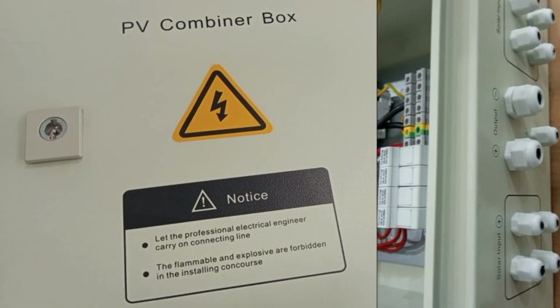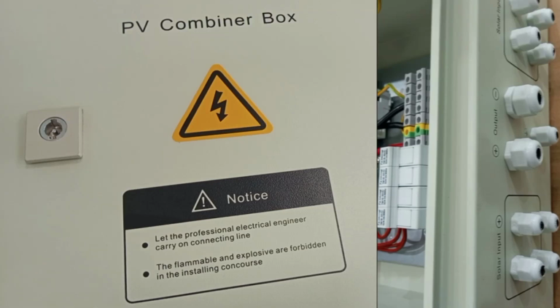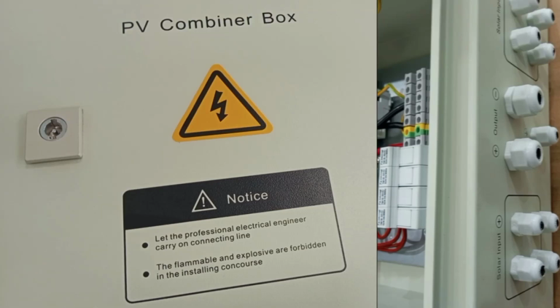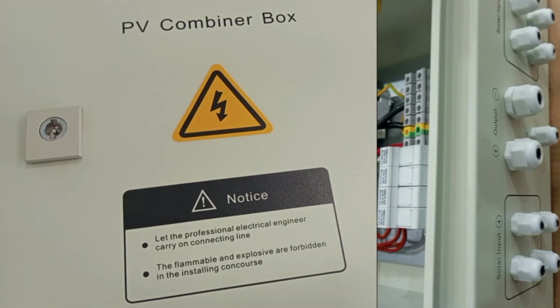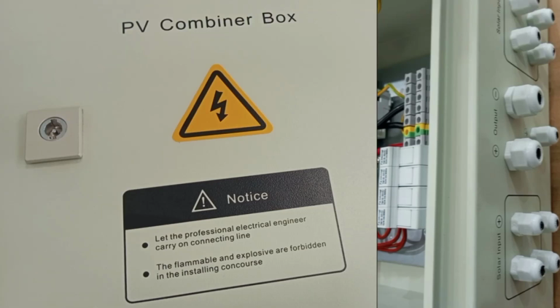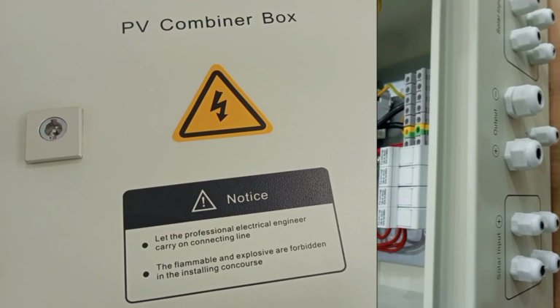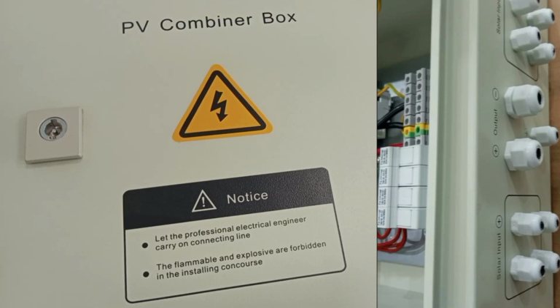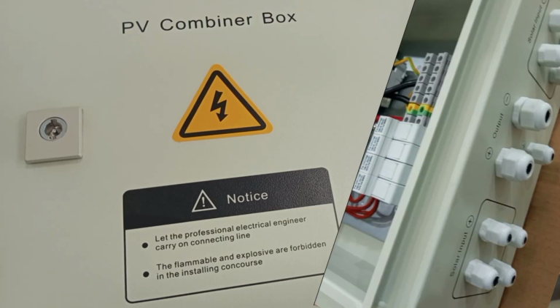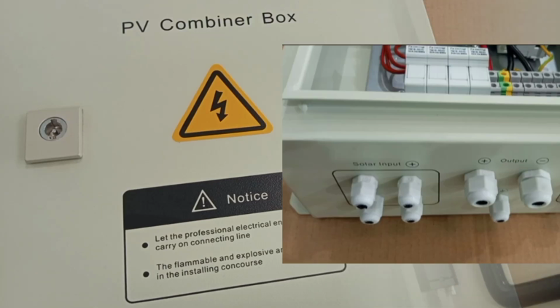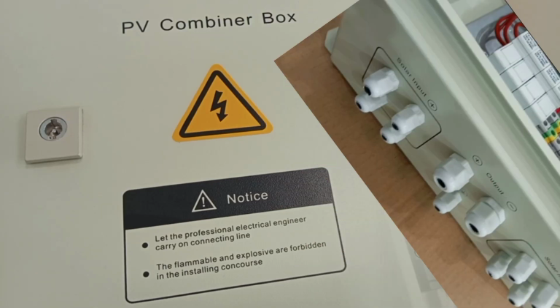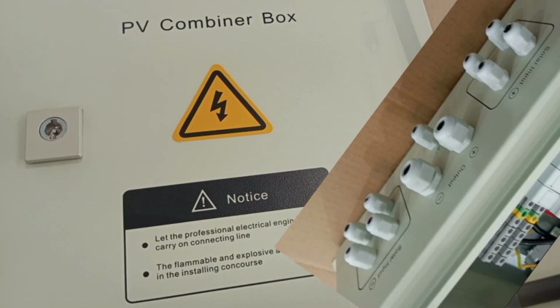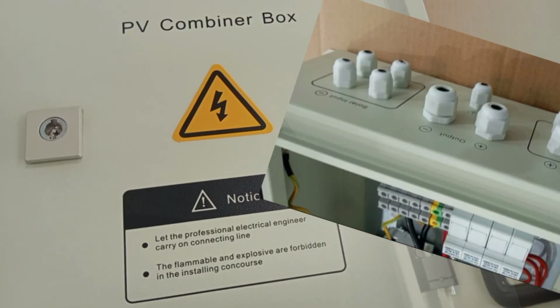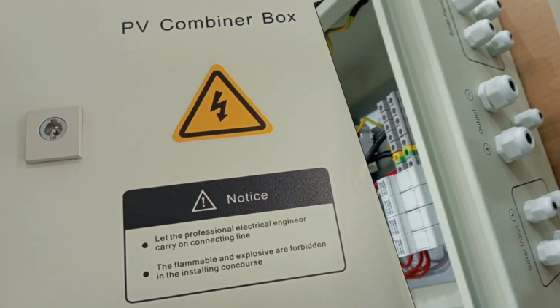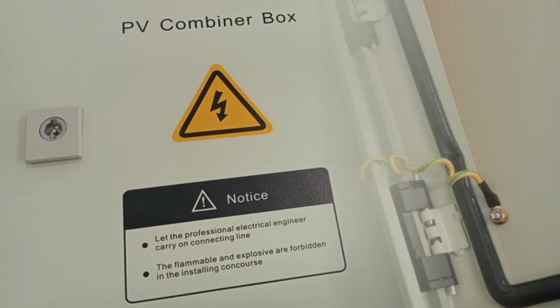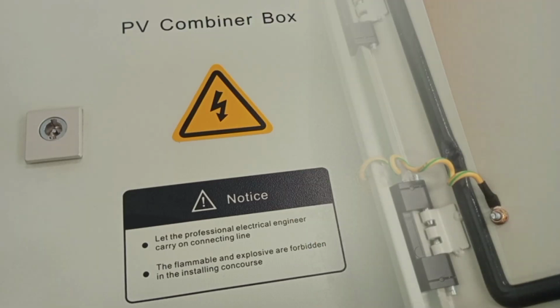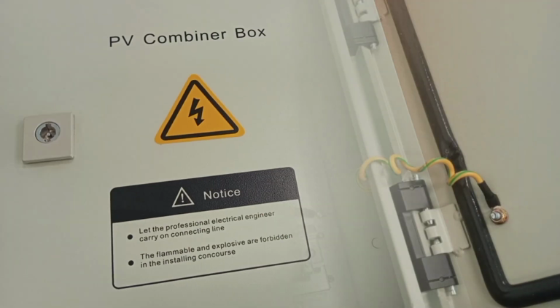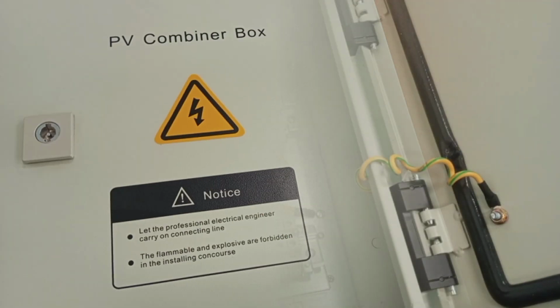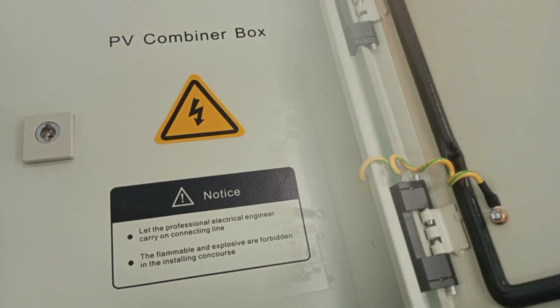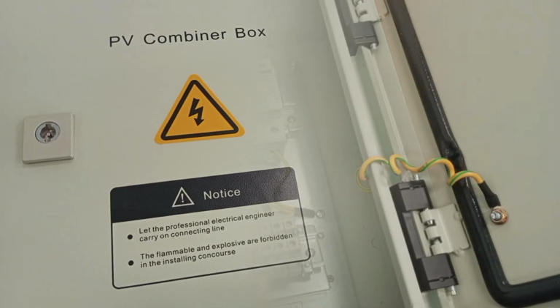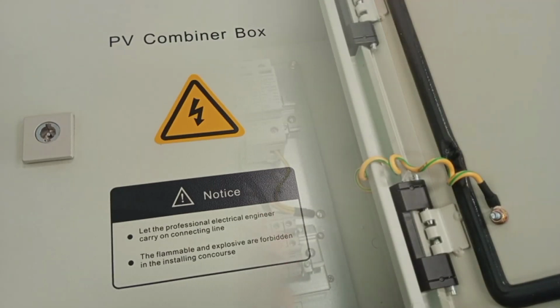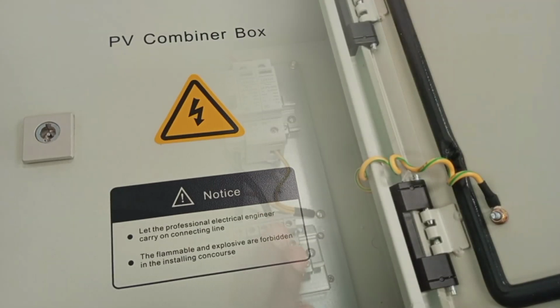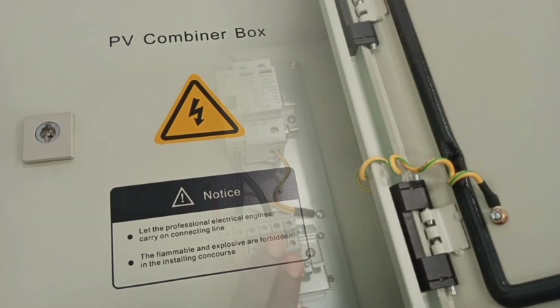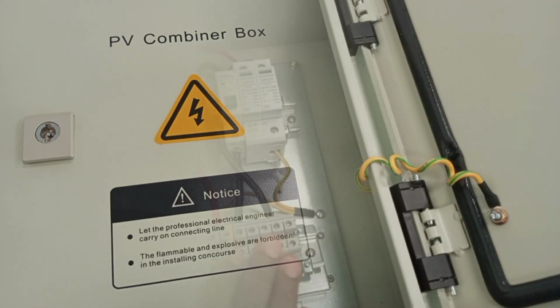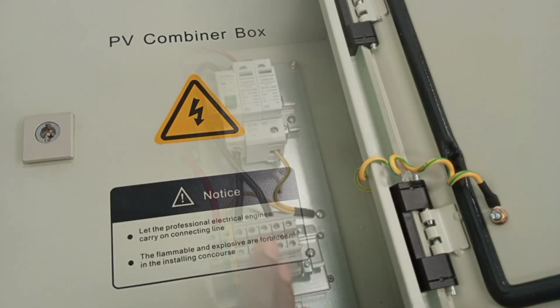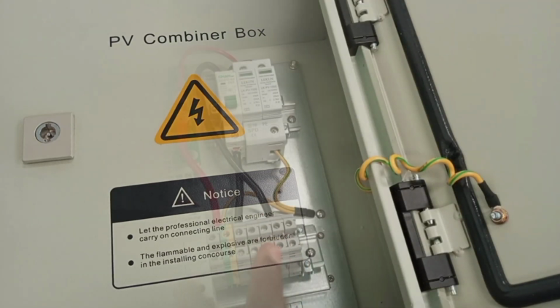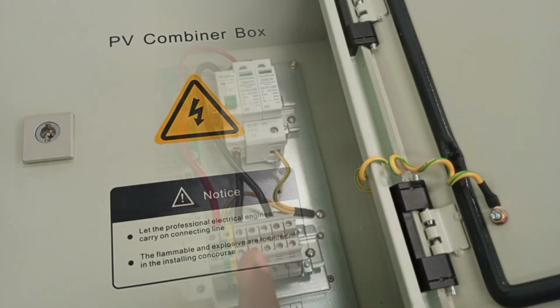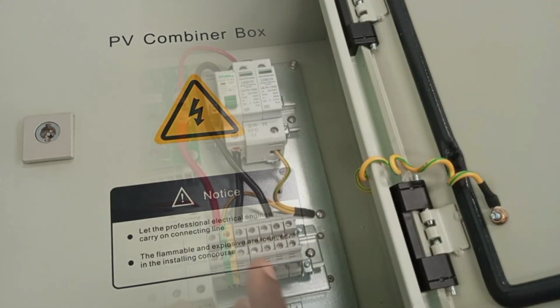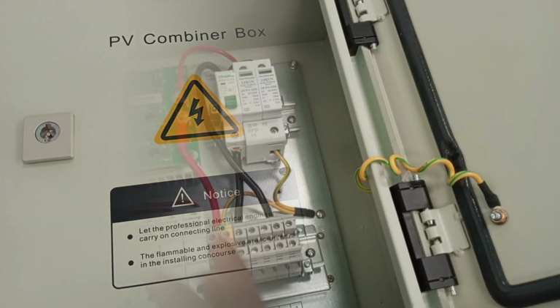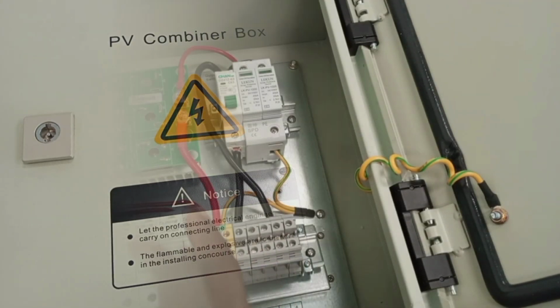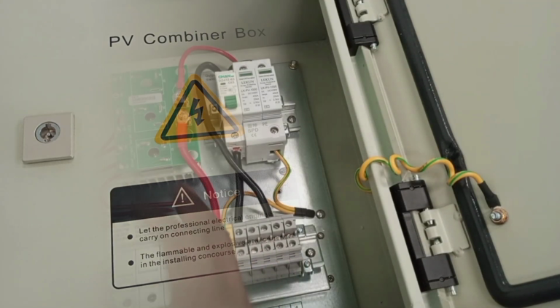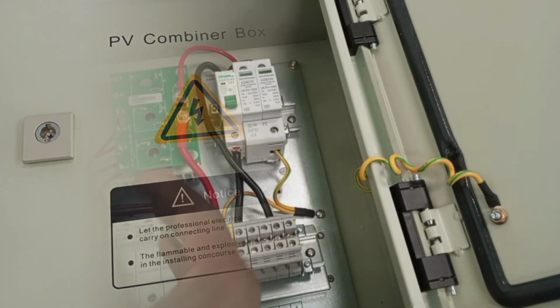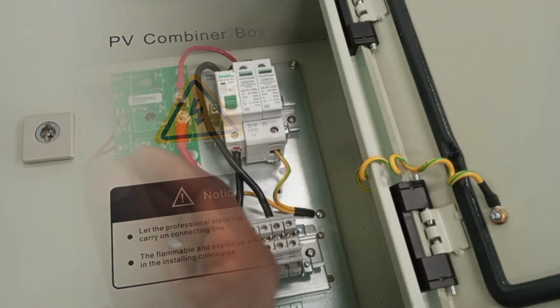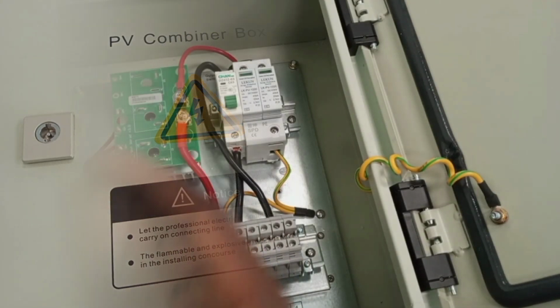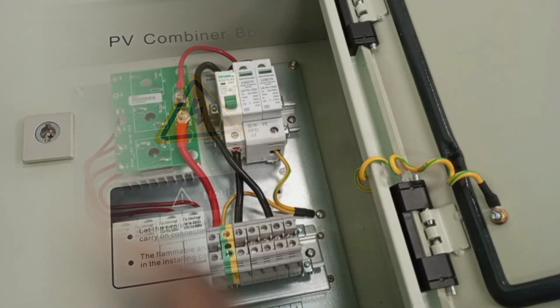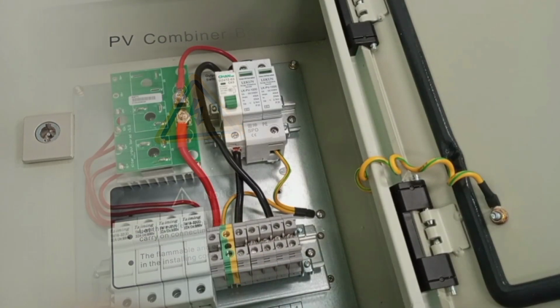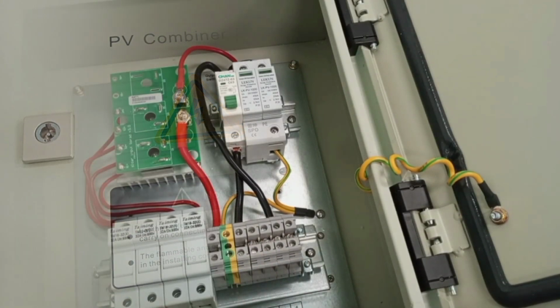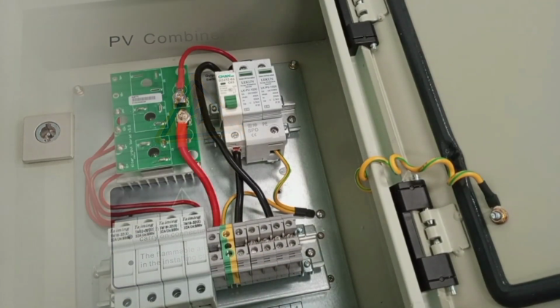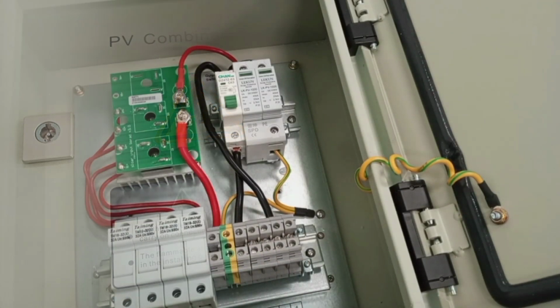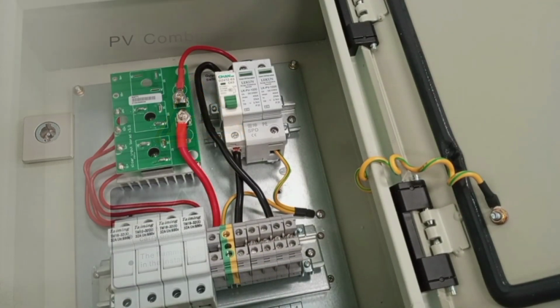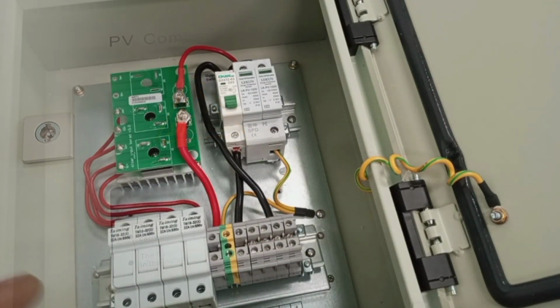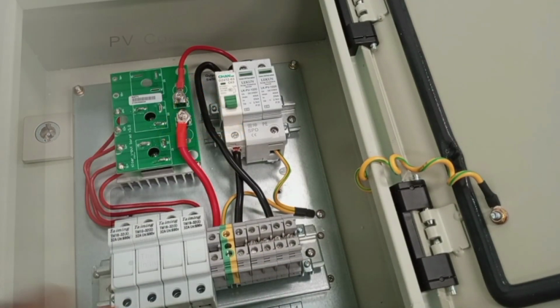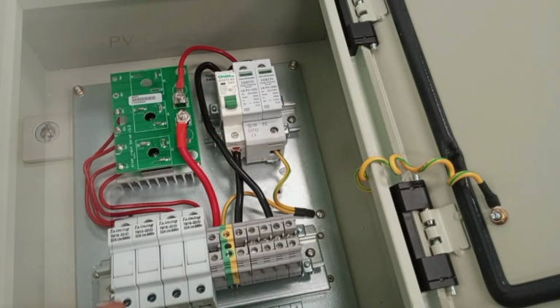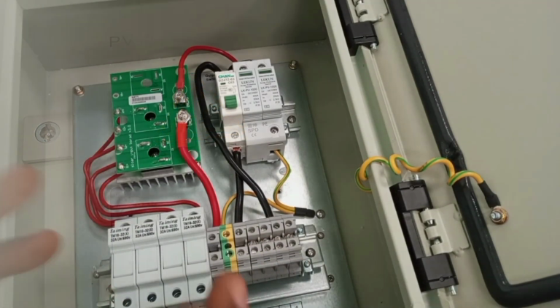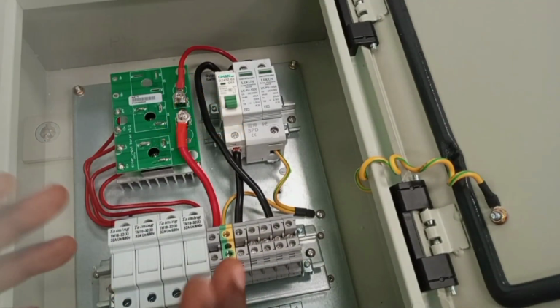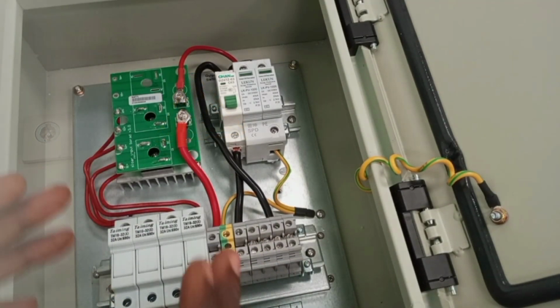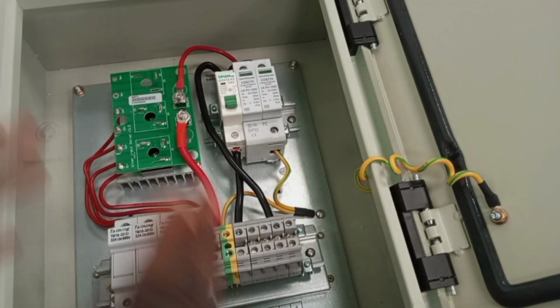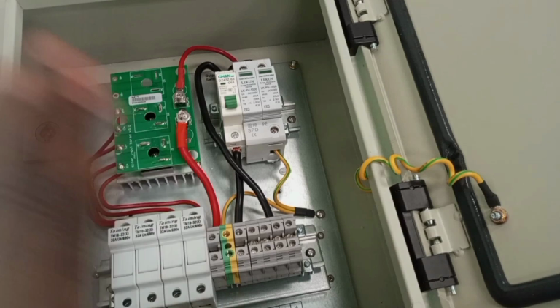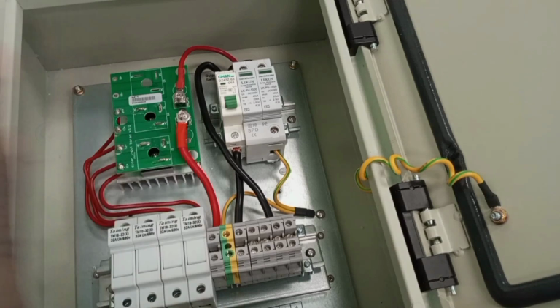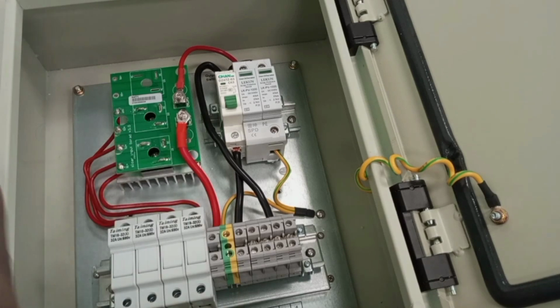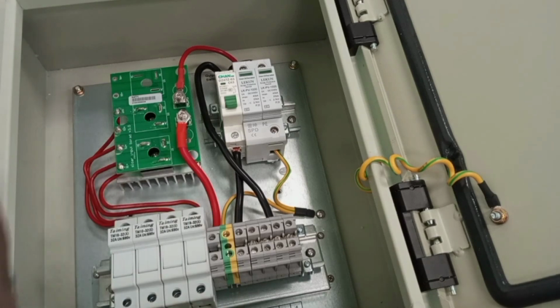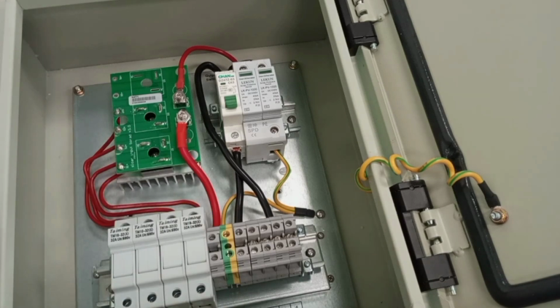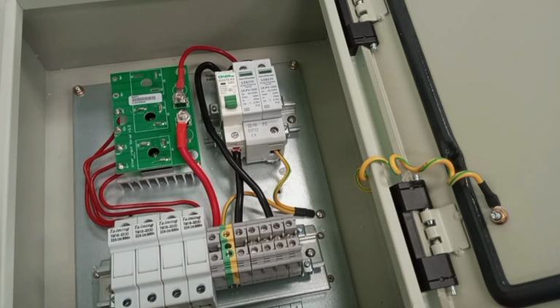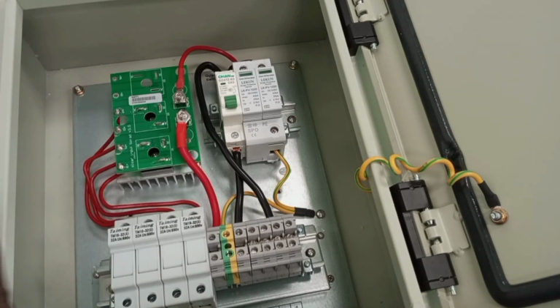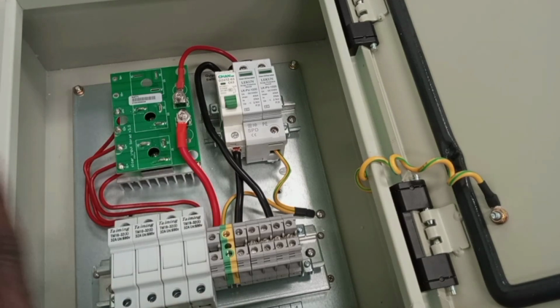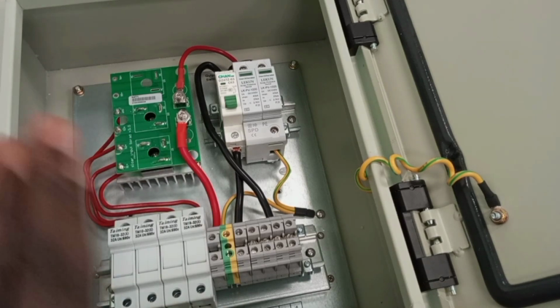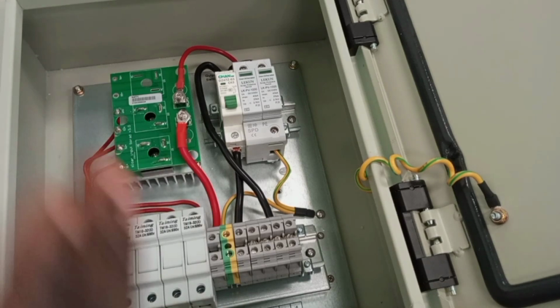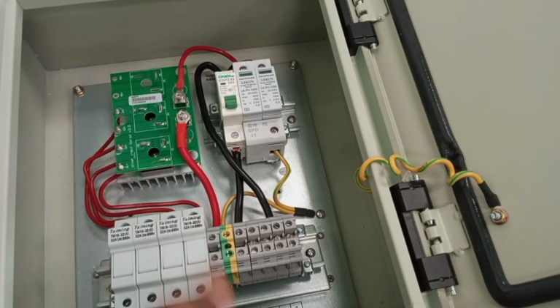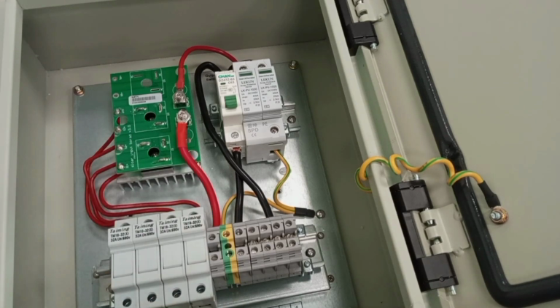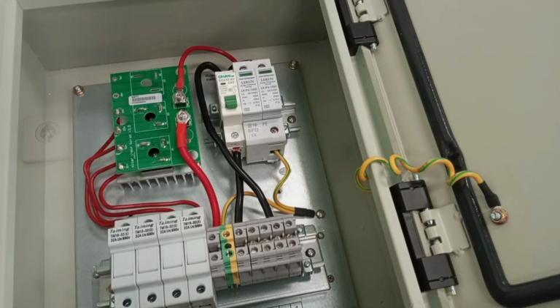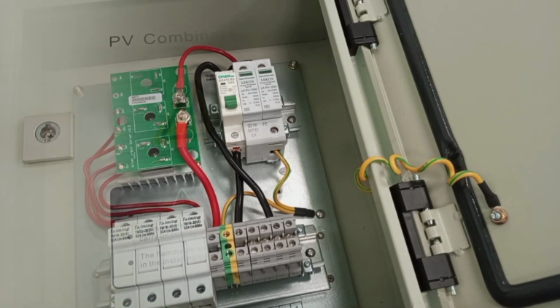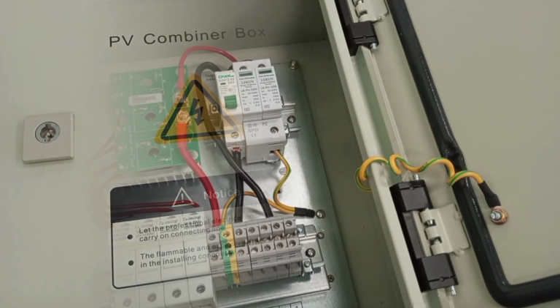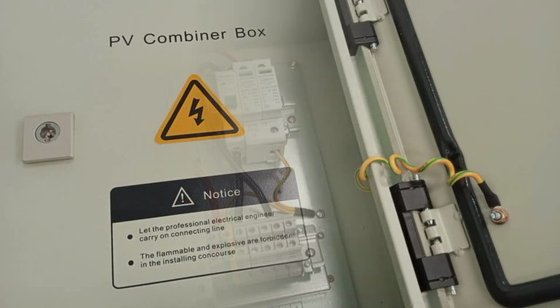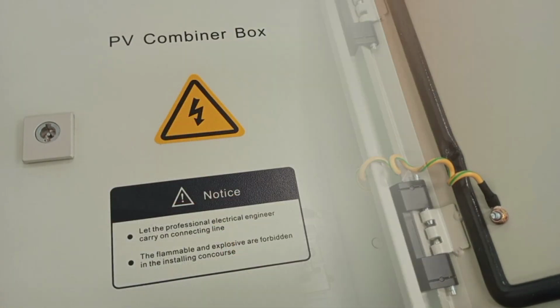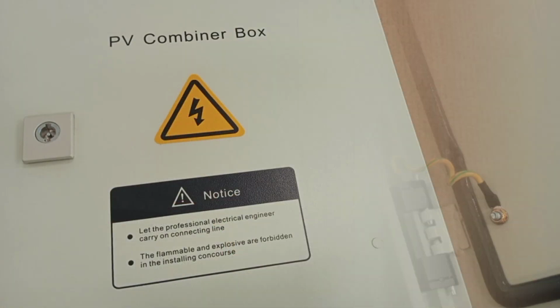In this video, we are going to look at what a PV combiner box is and what it does in wiring a solar PV system.